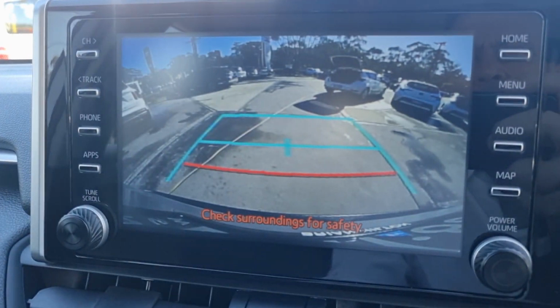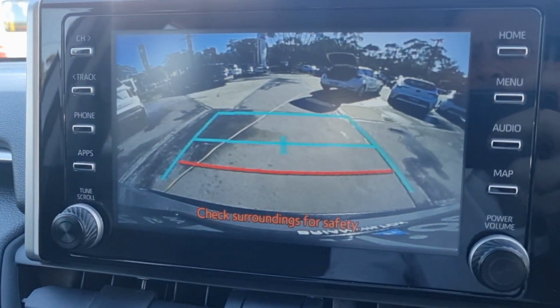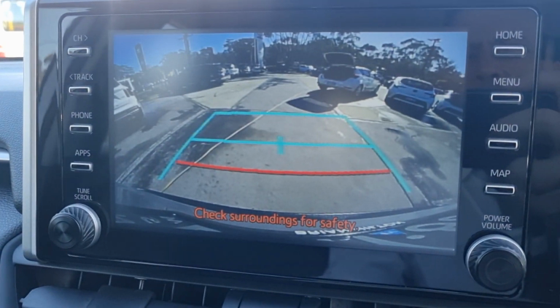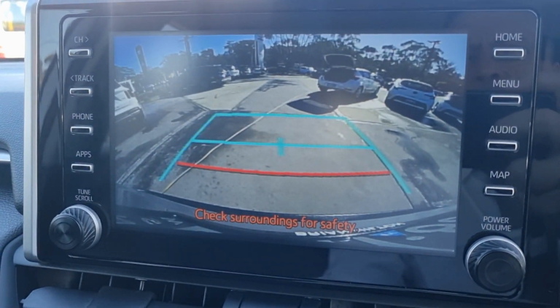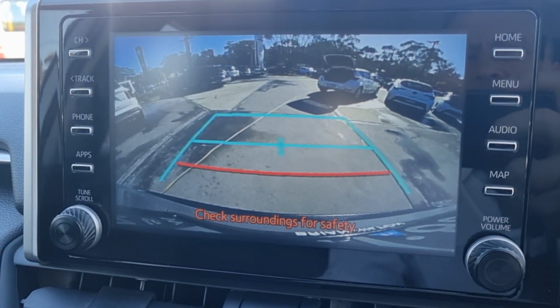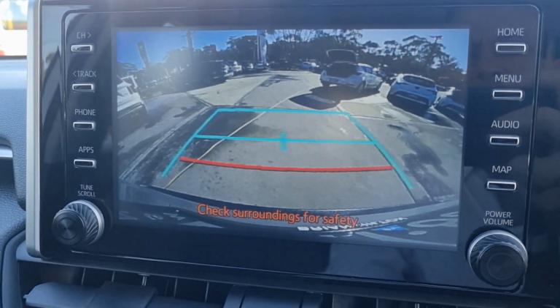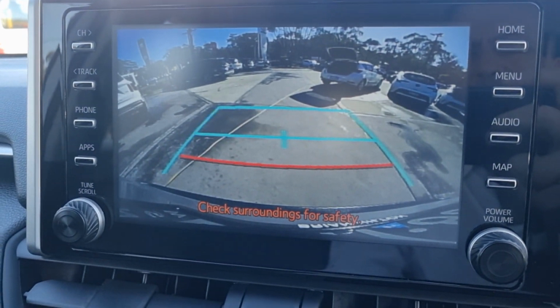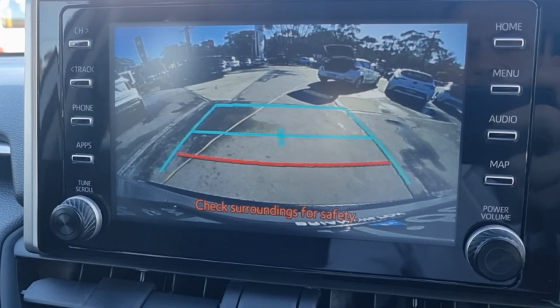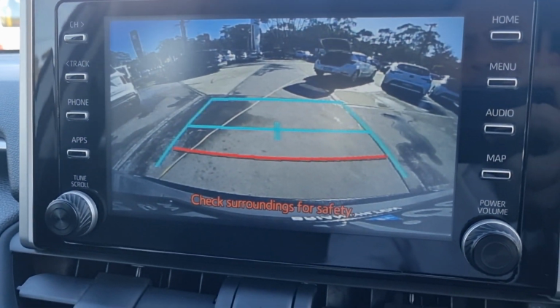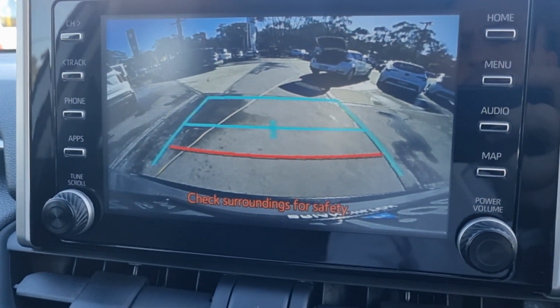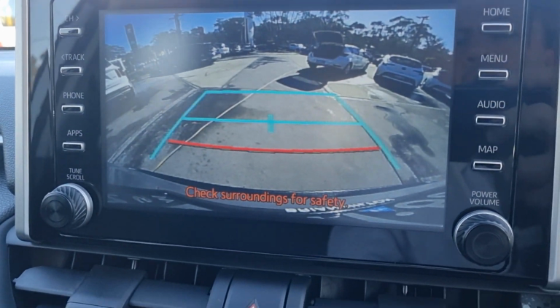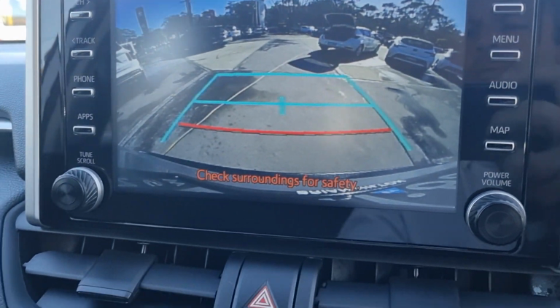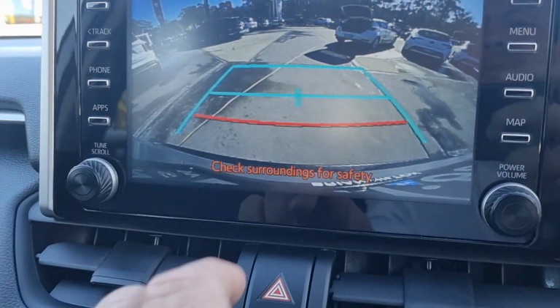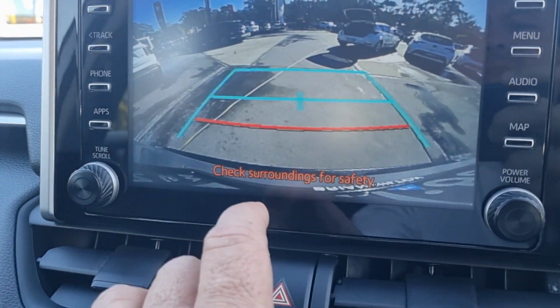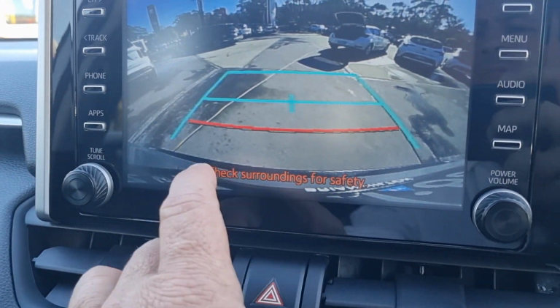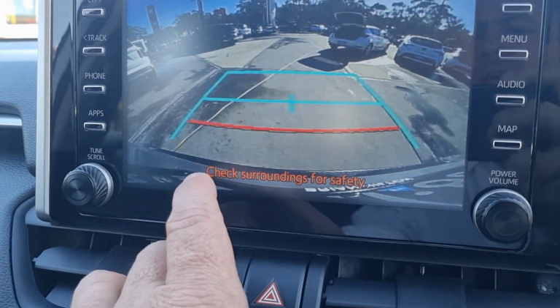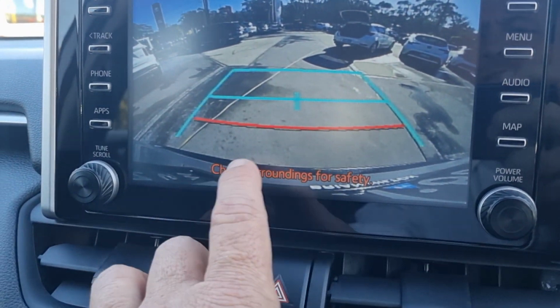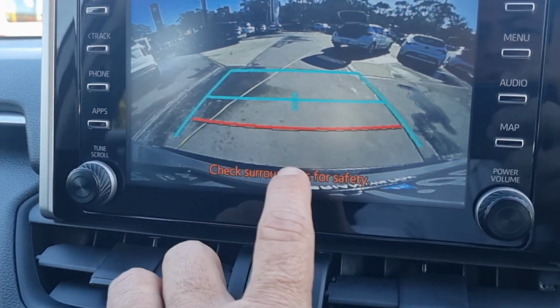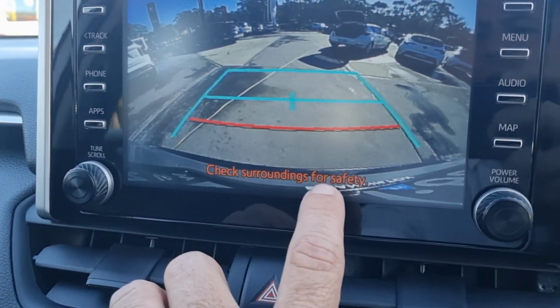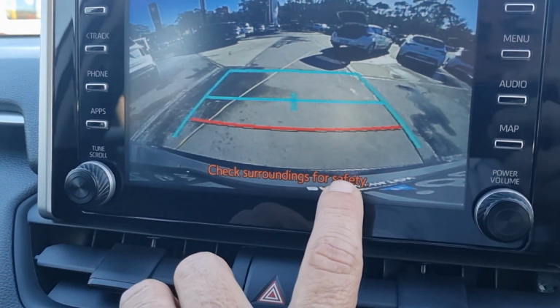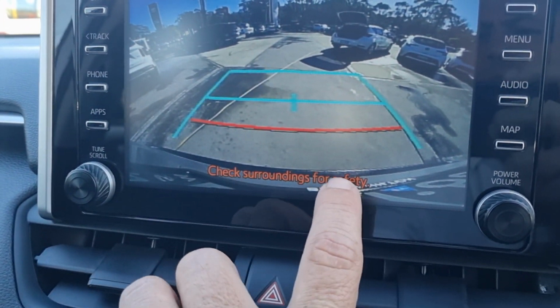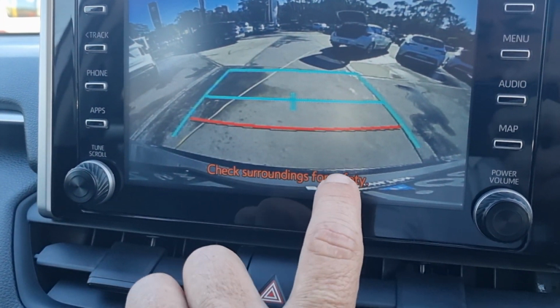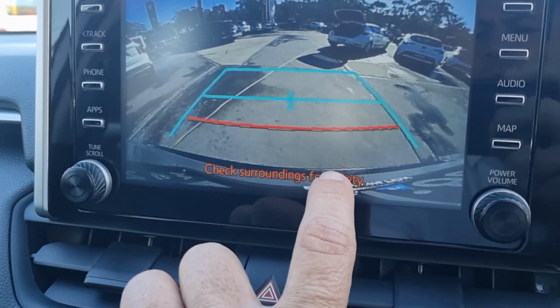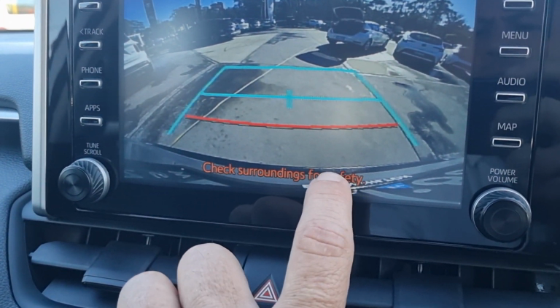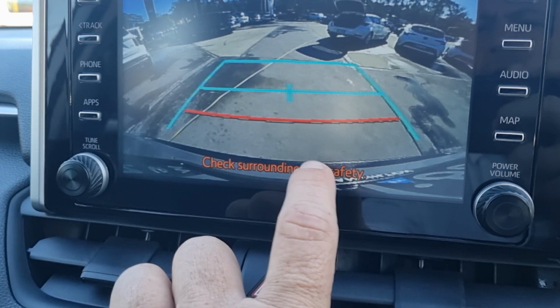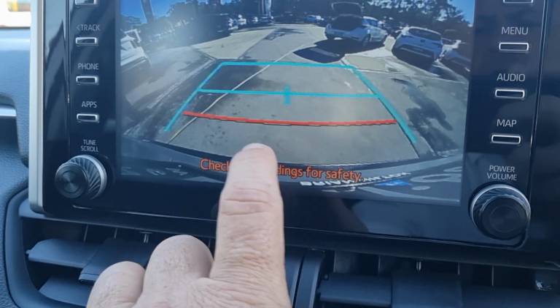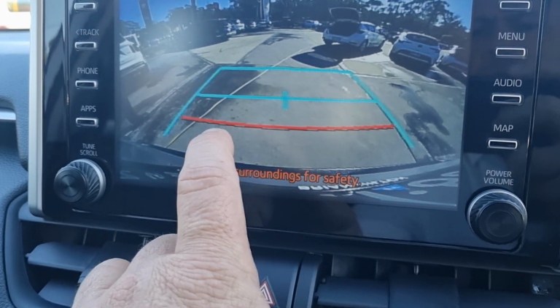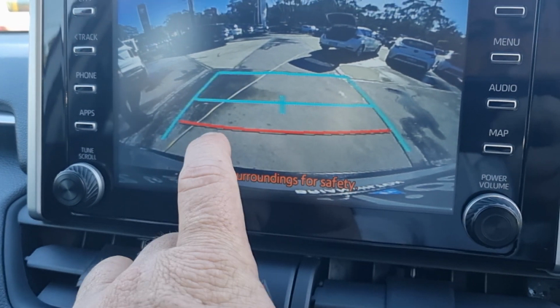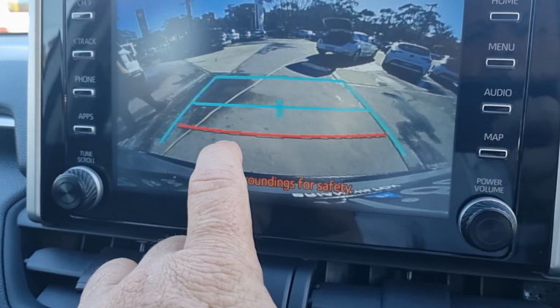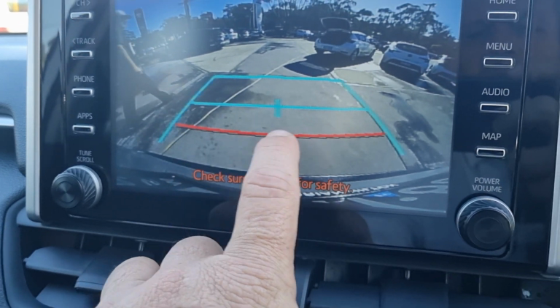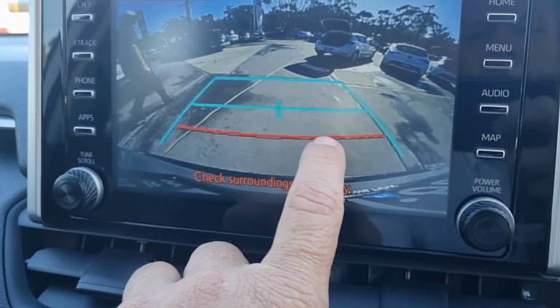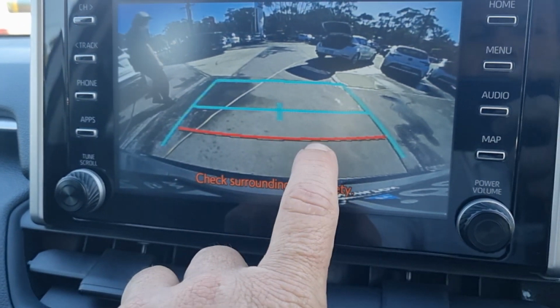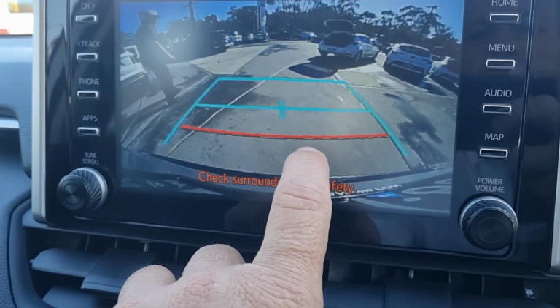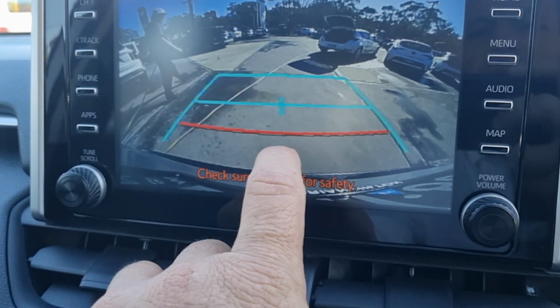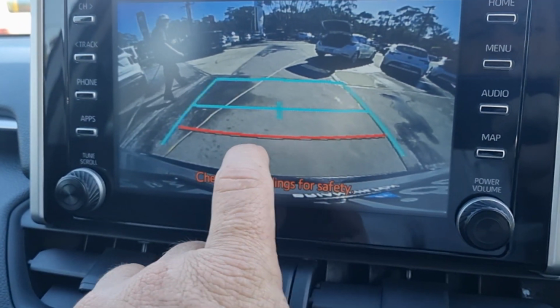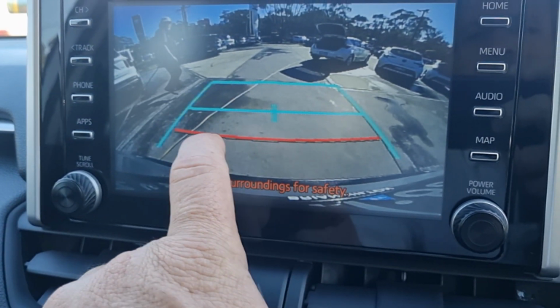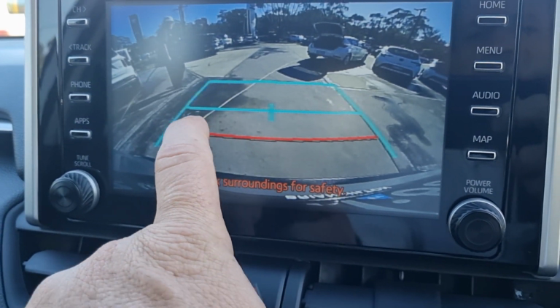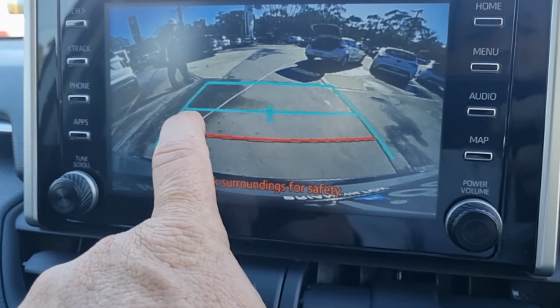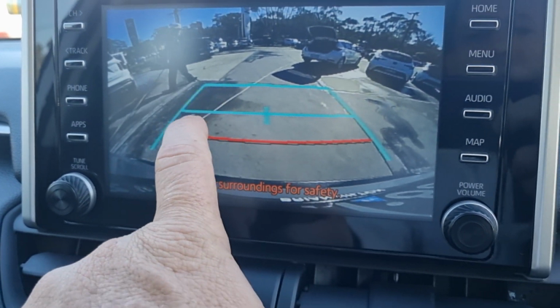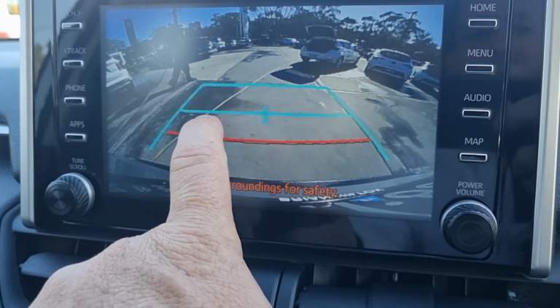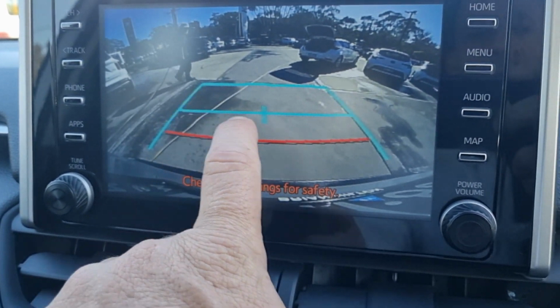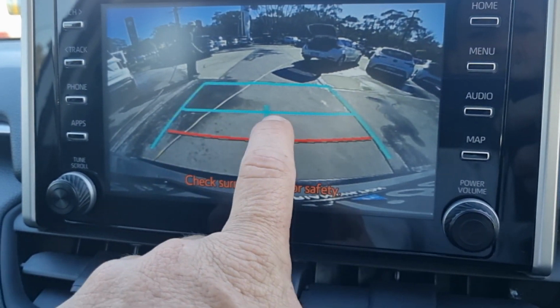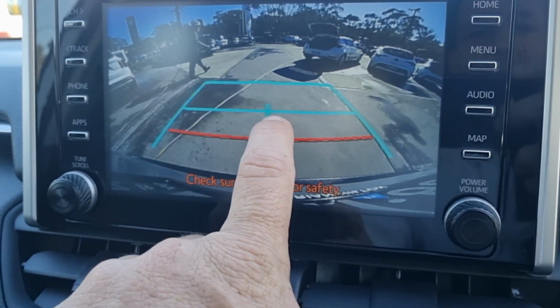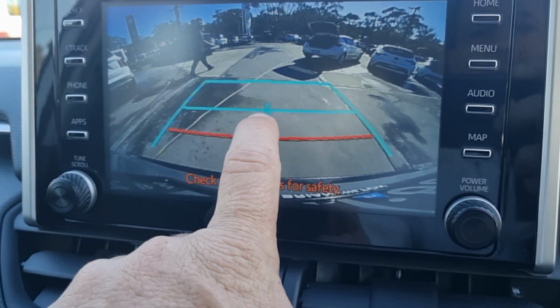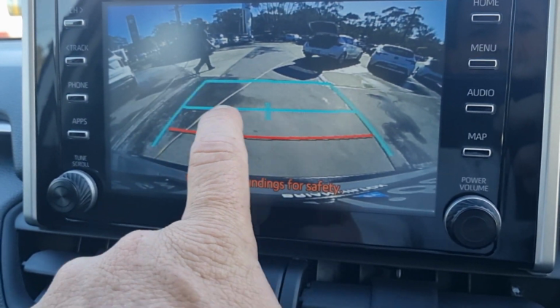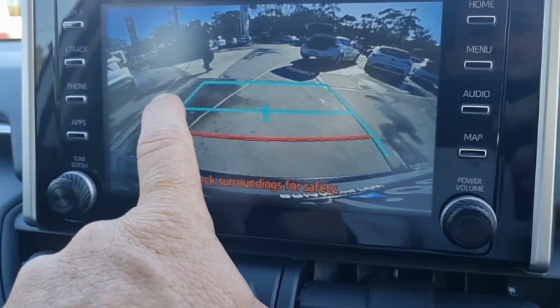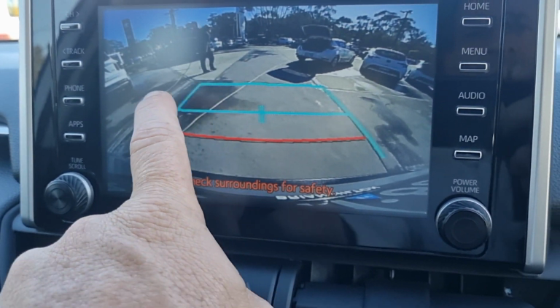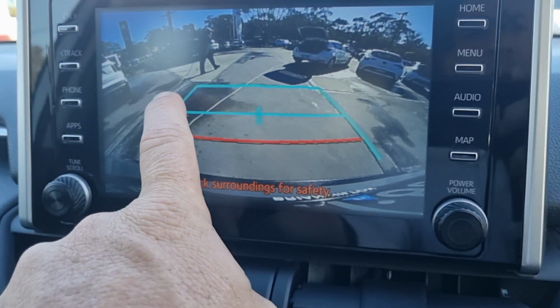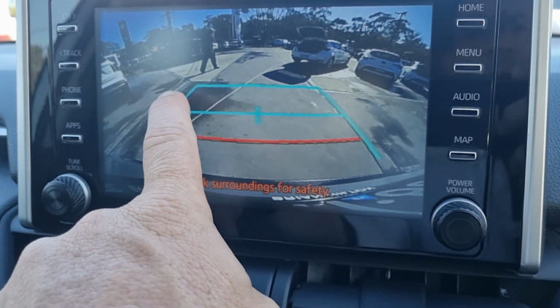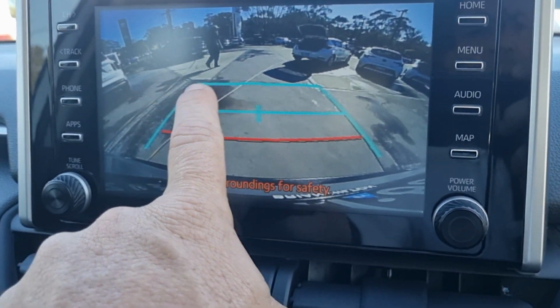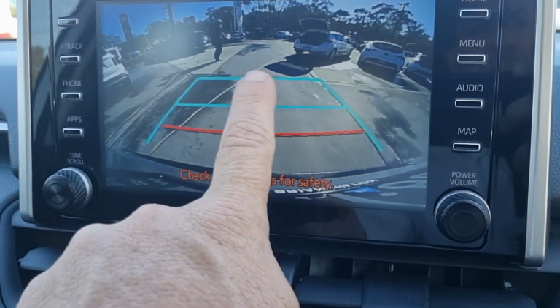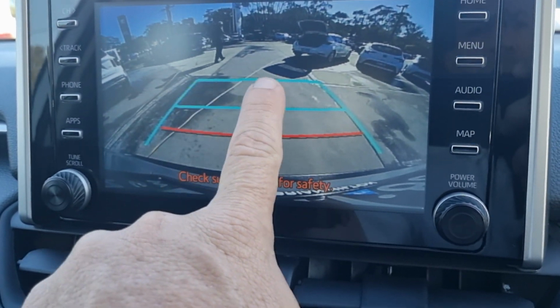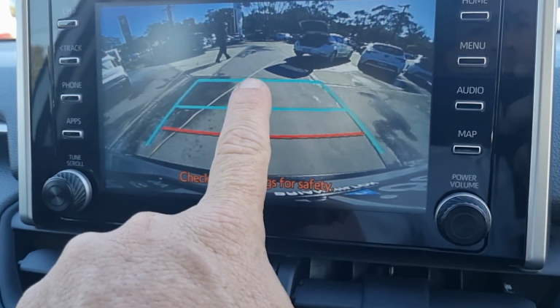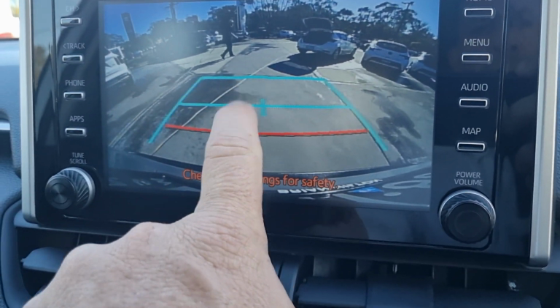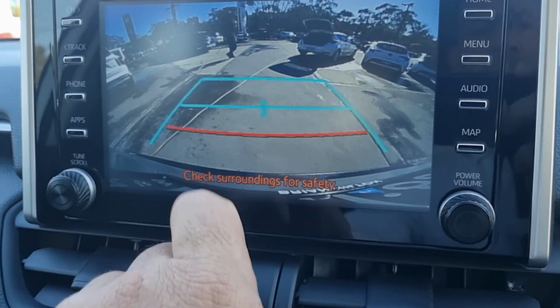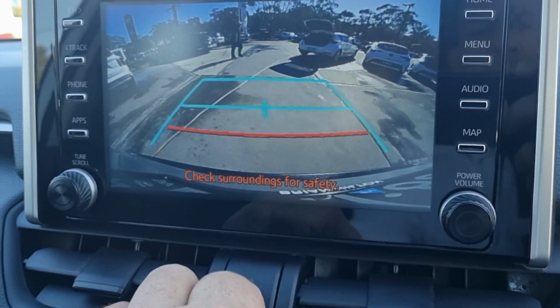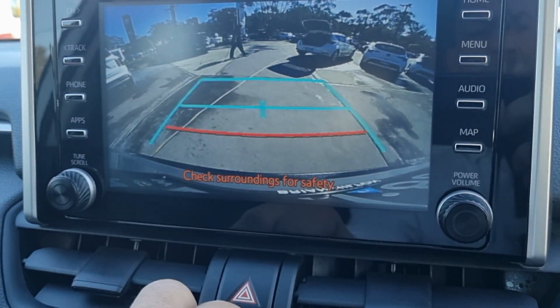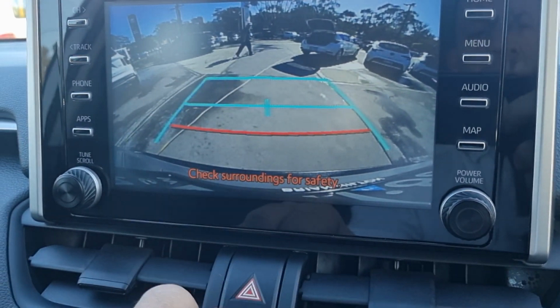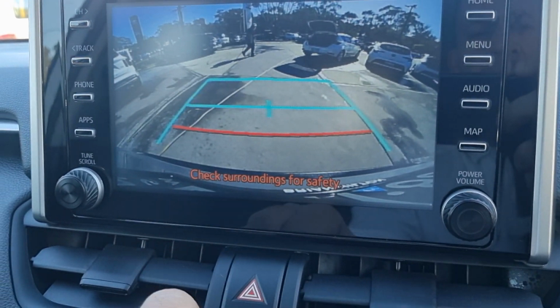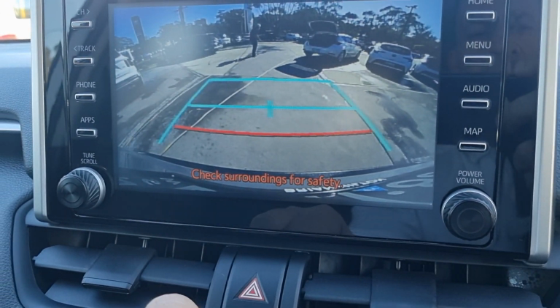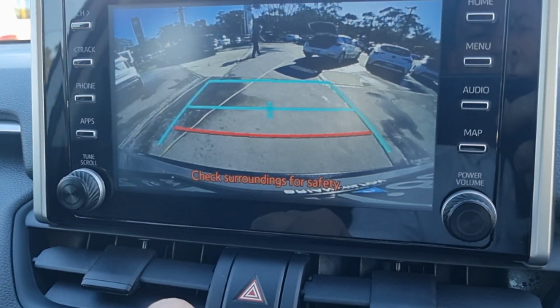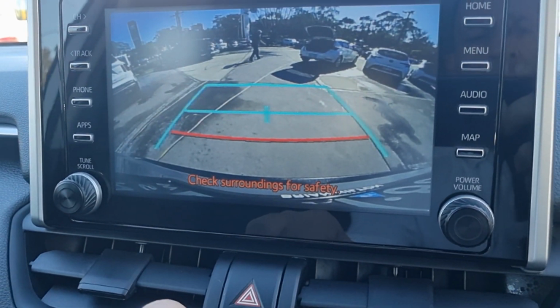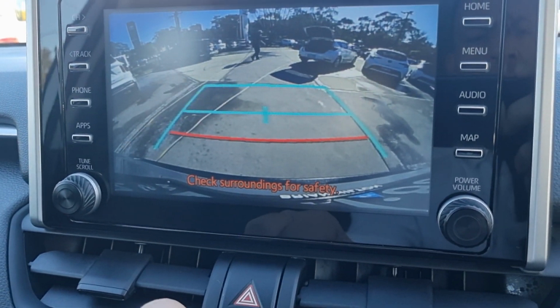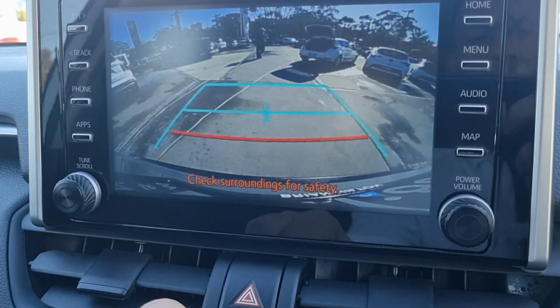Reverse camera — that's your actual bumper bar of the car, at 50 centimetres, a metre, and about a metre and a half.